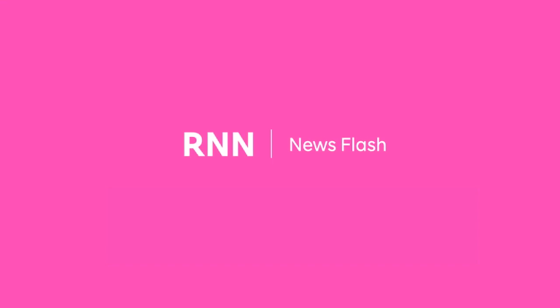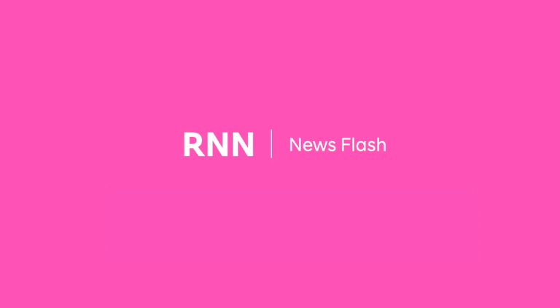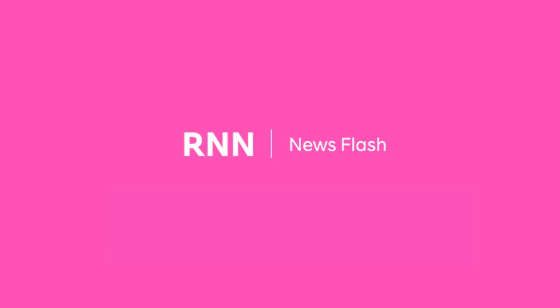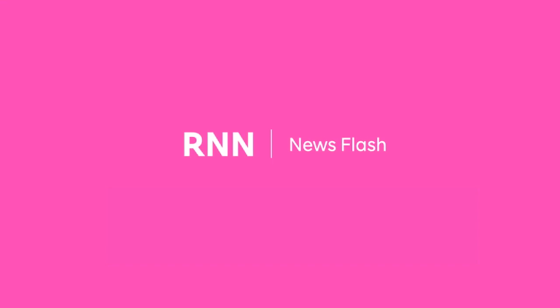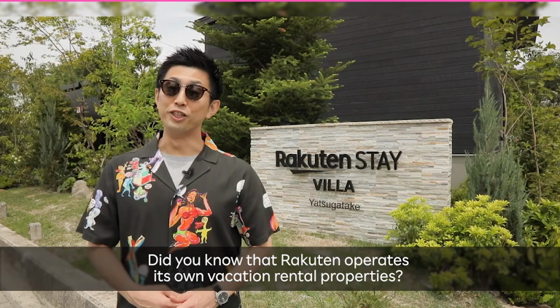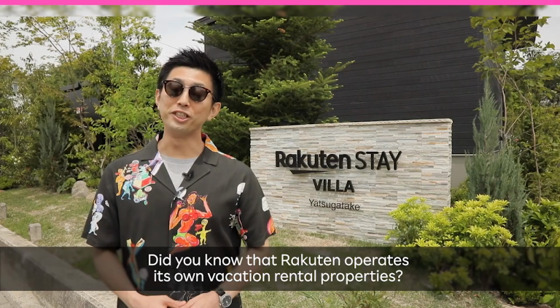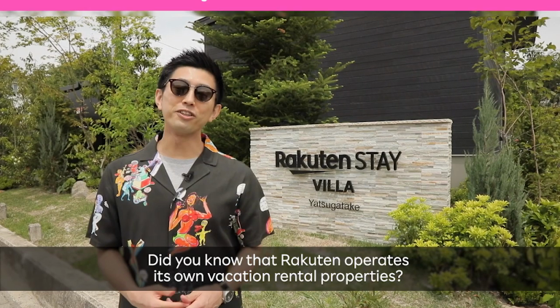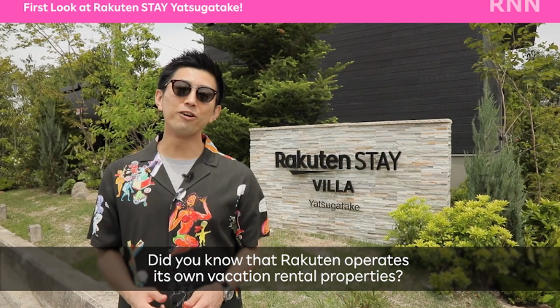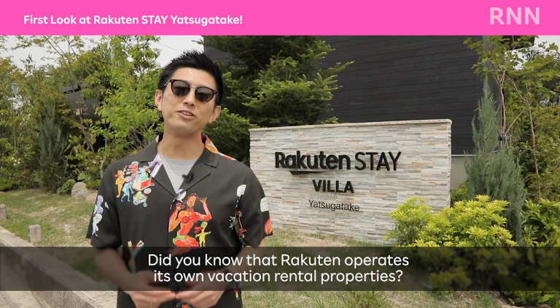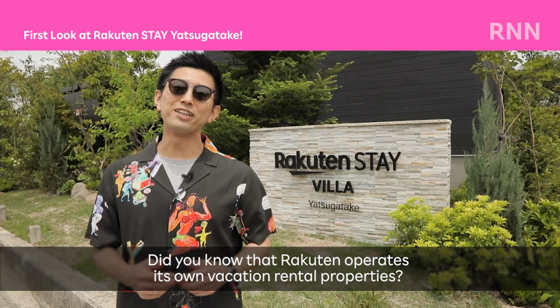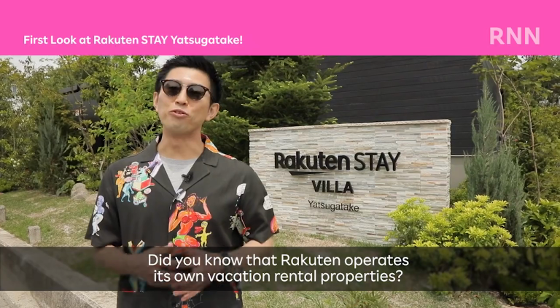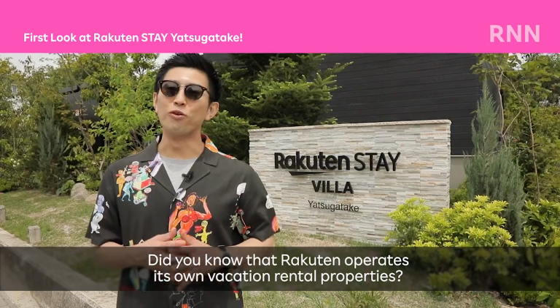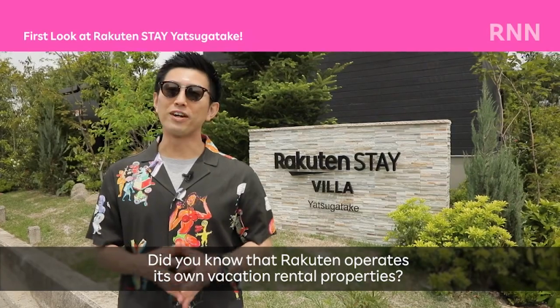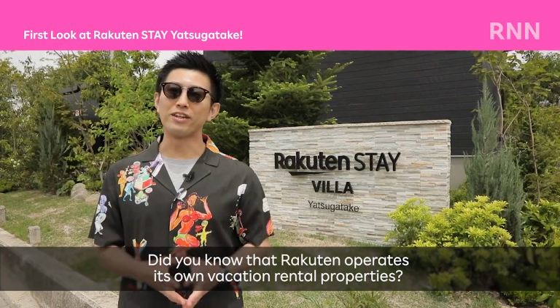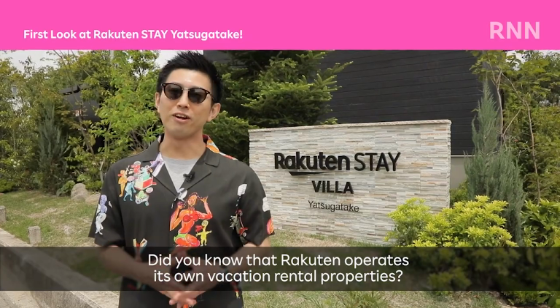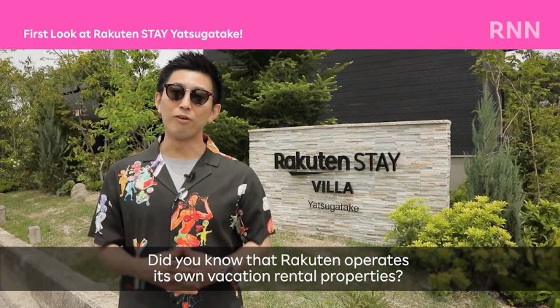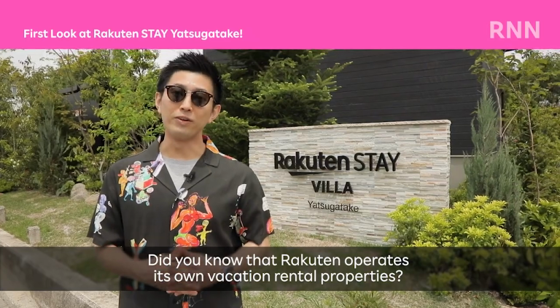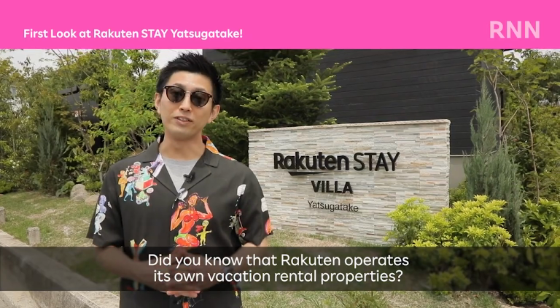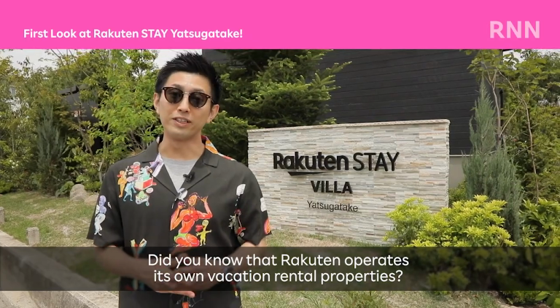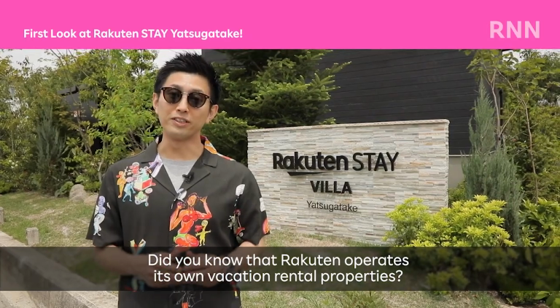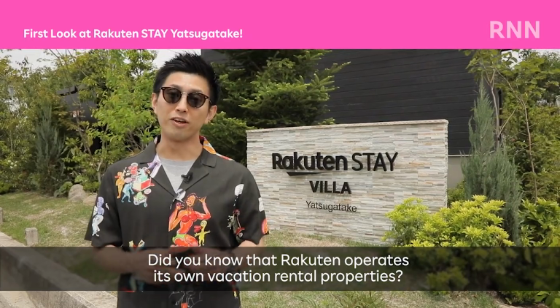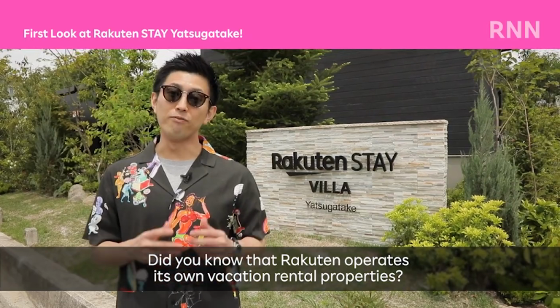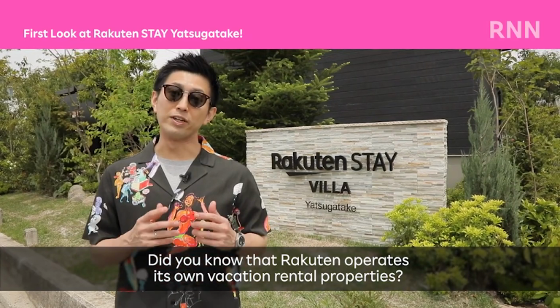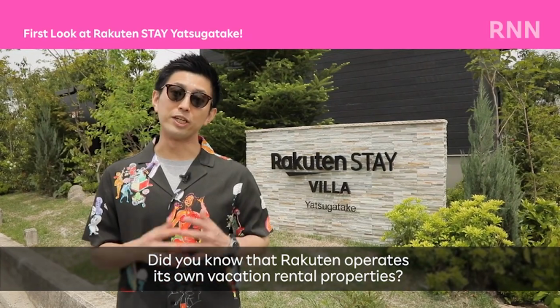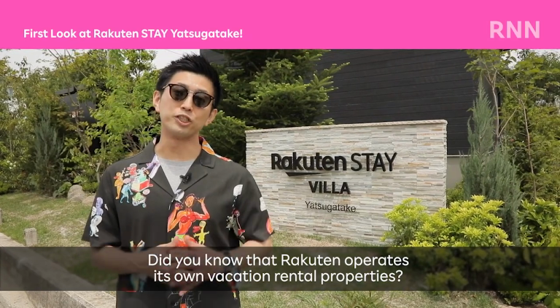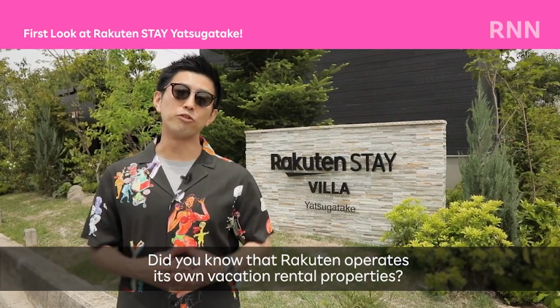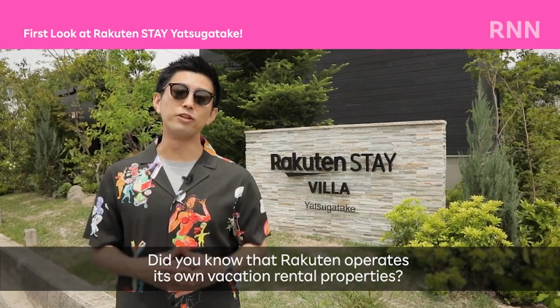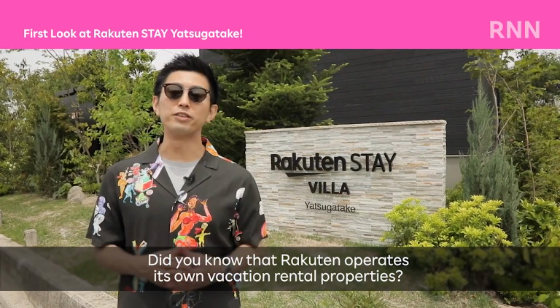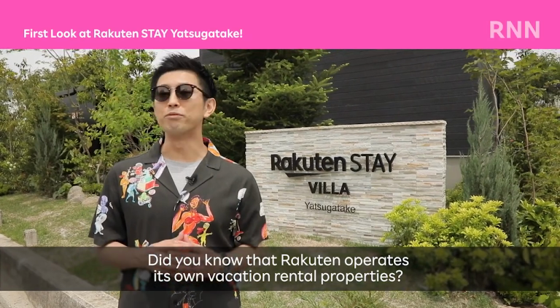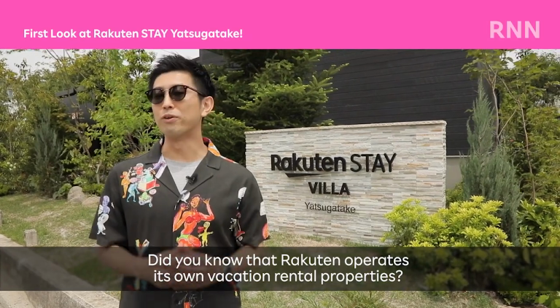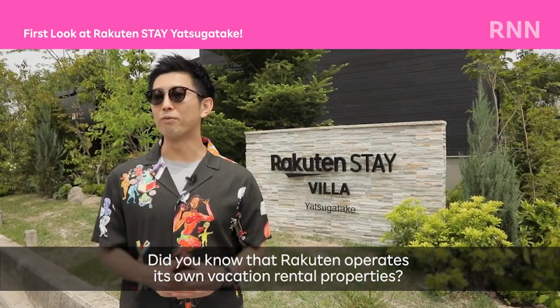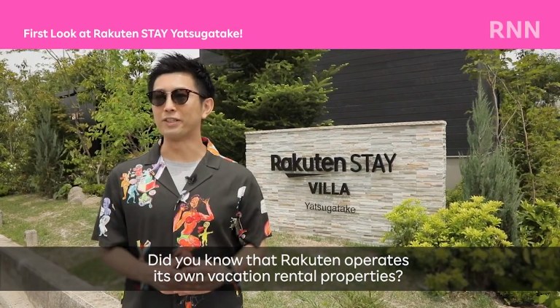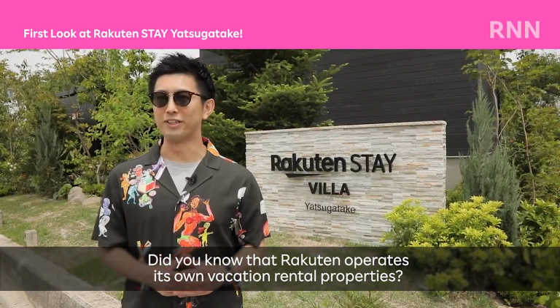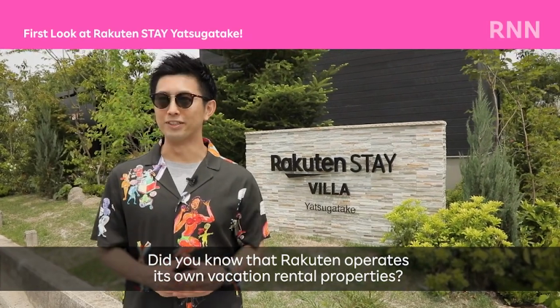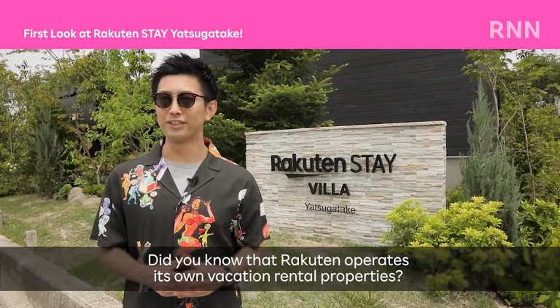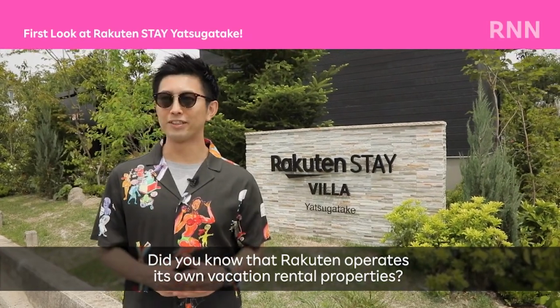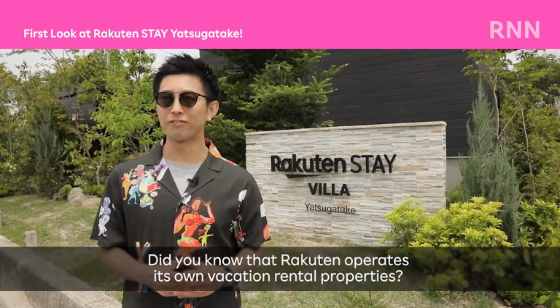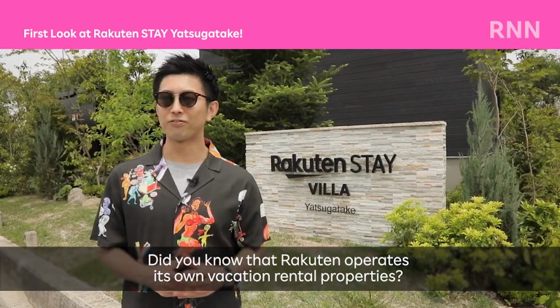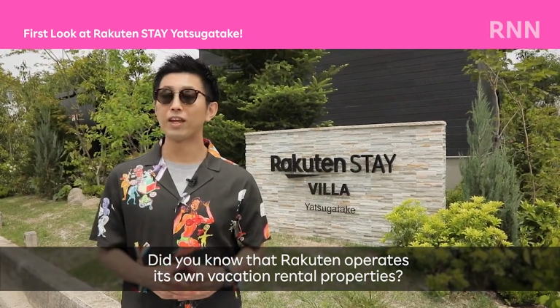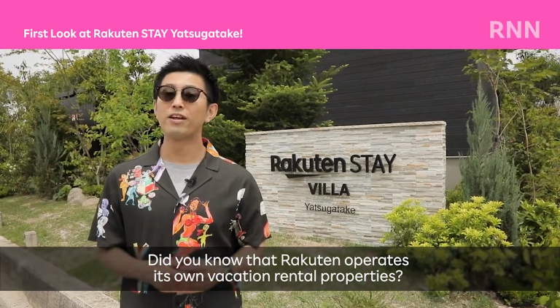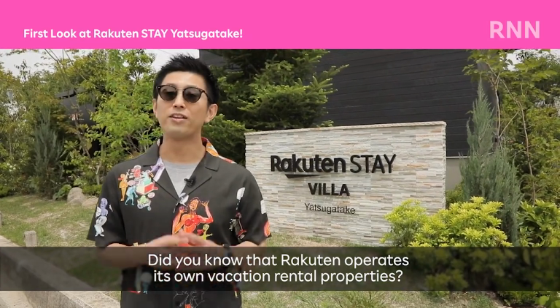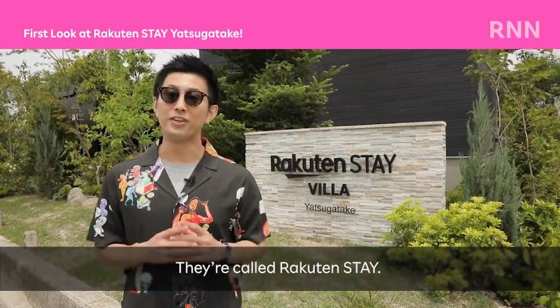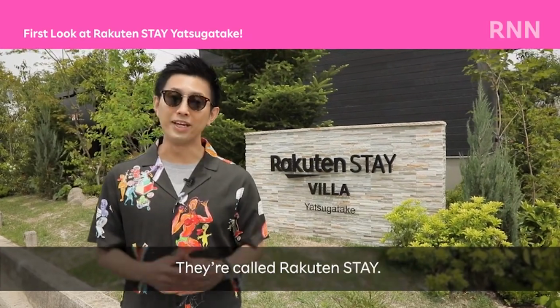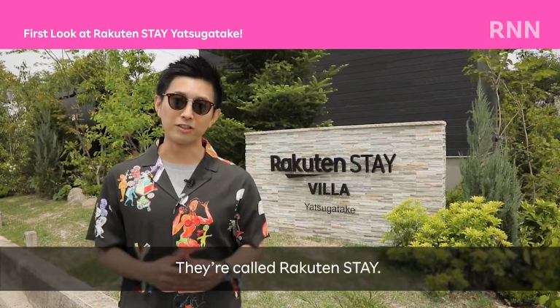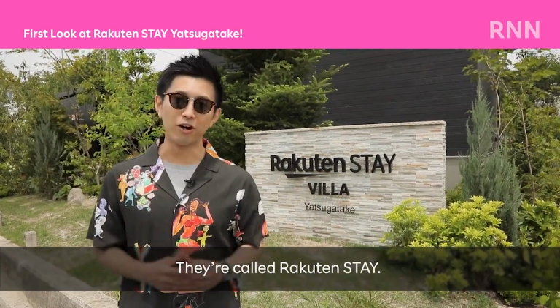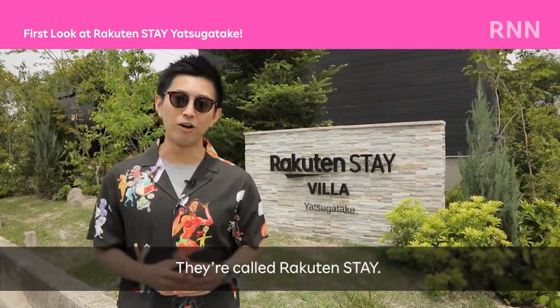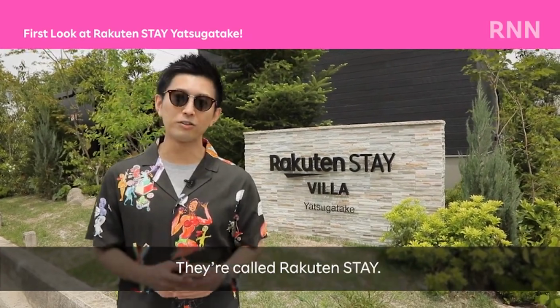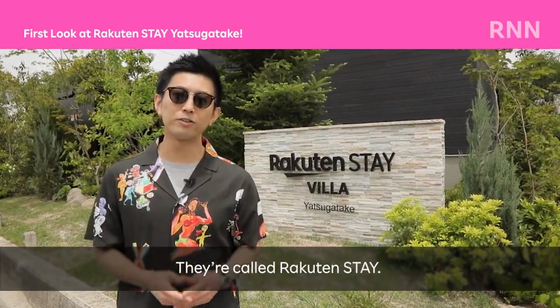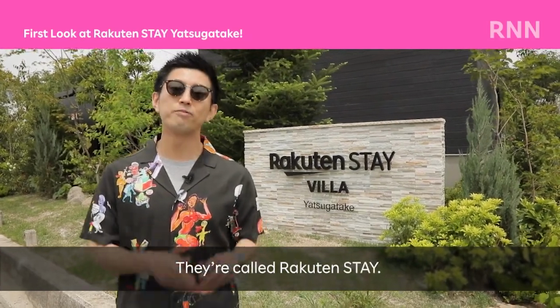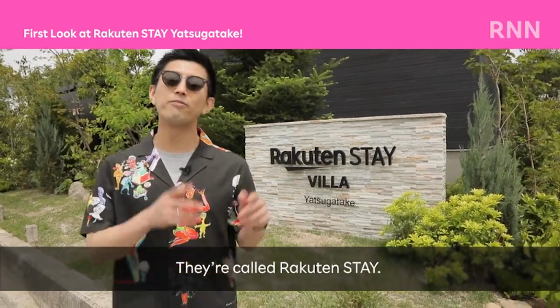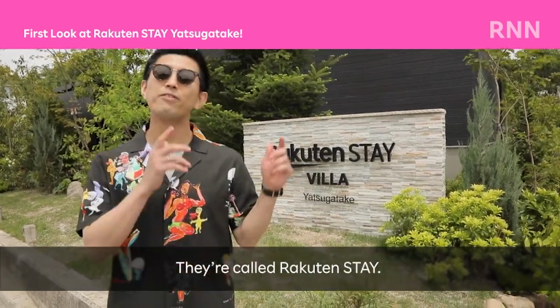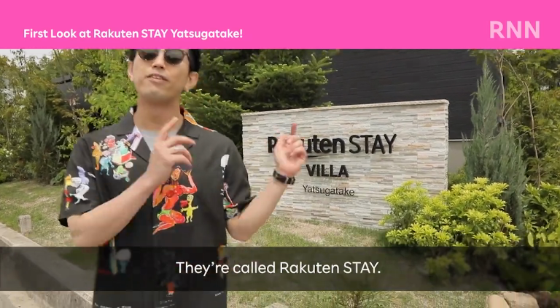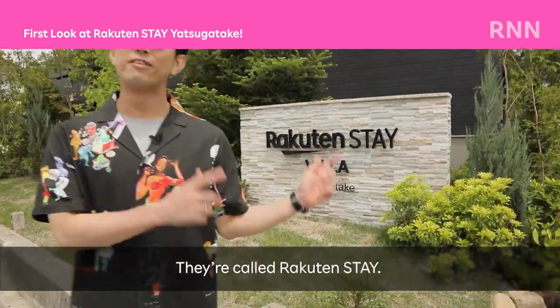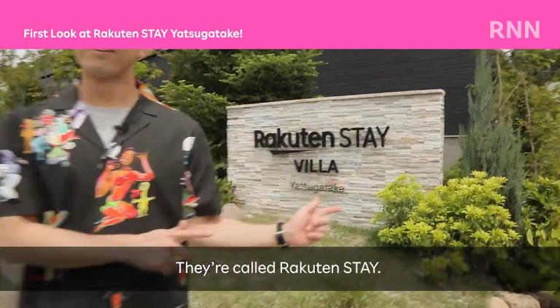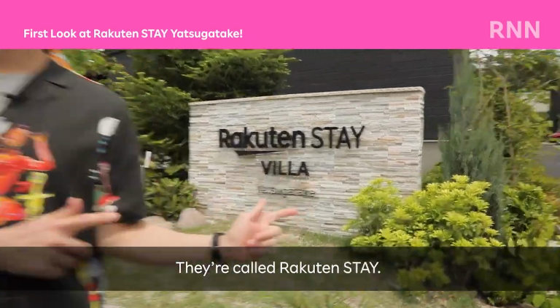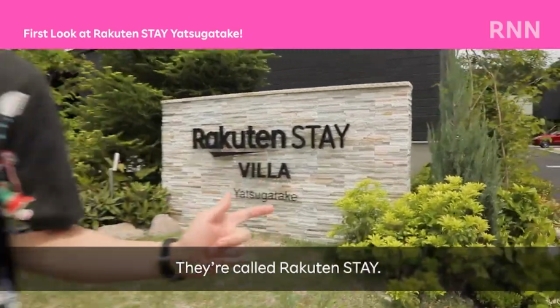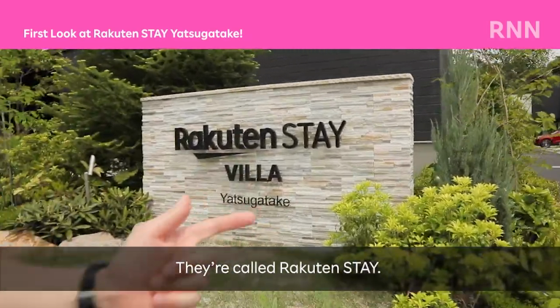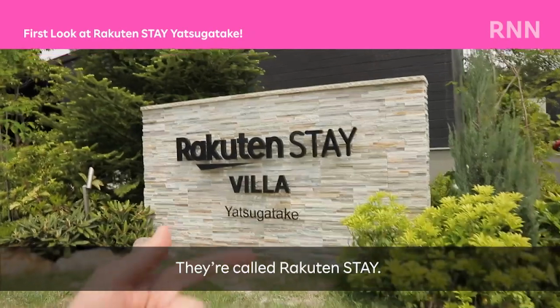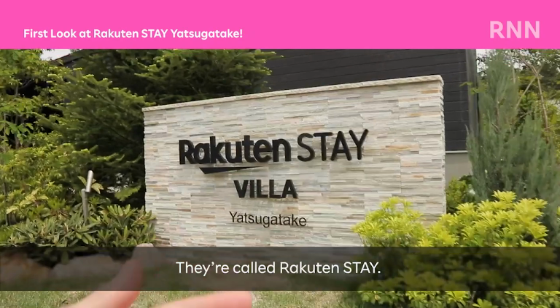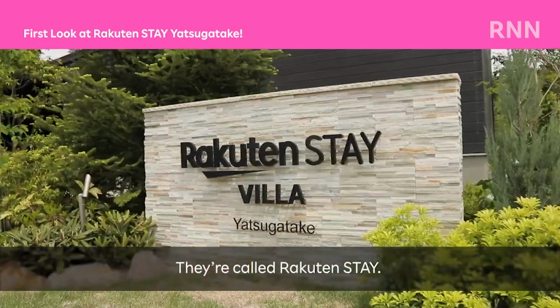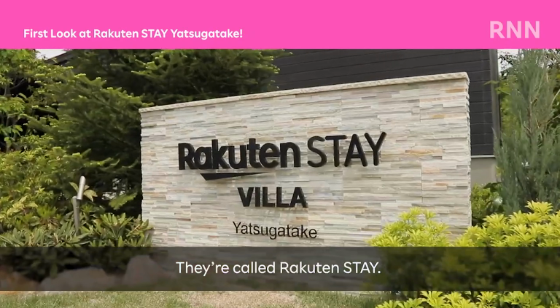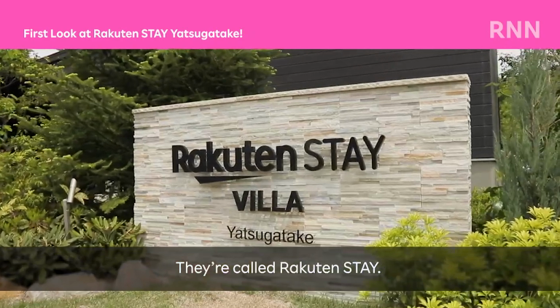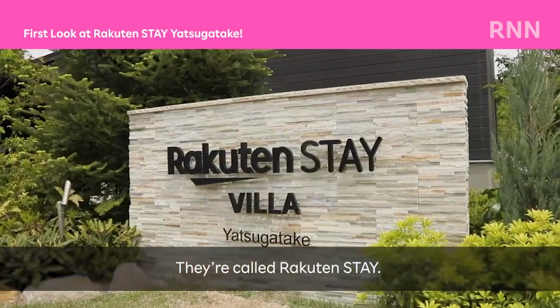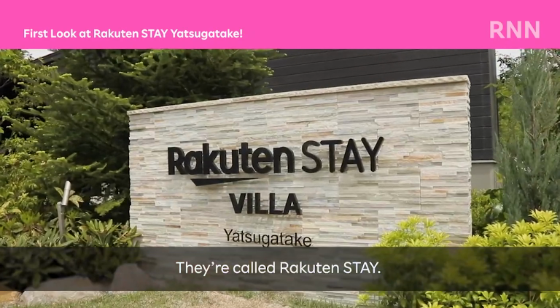Did you know that Rakuten operates its own vacation rental properties? They are called Rakuten Stay.